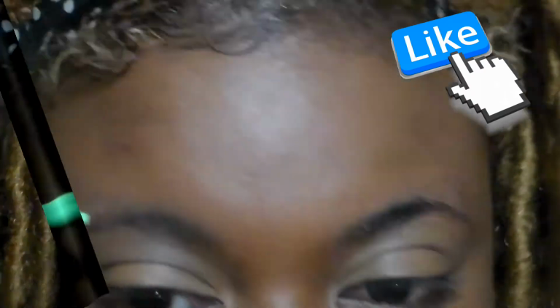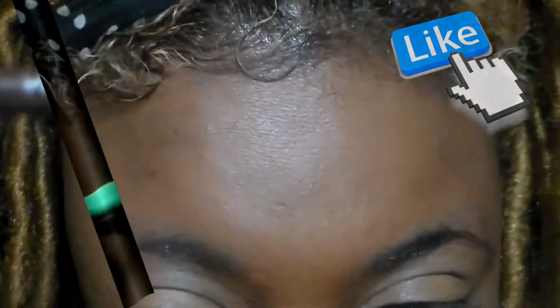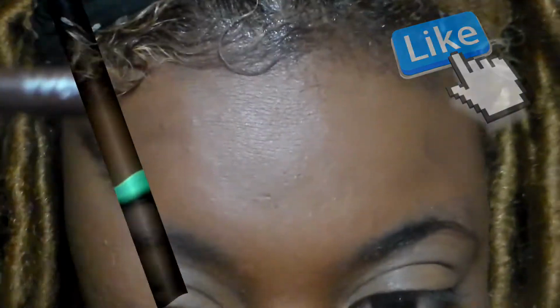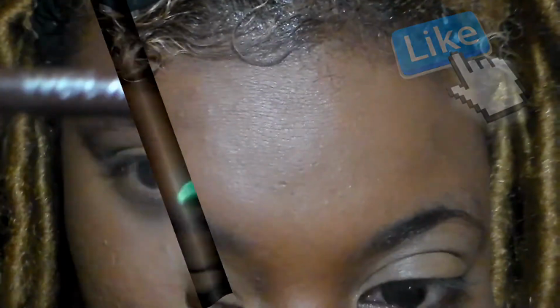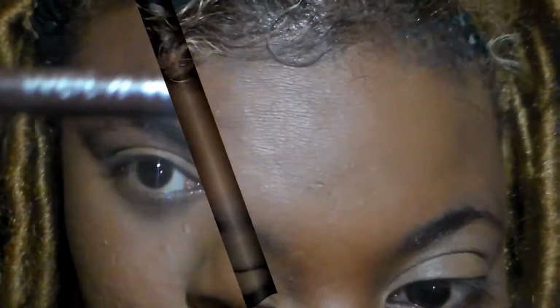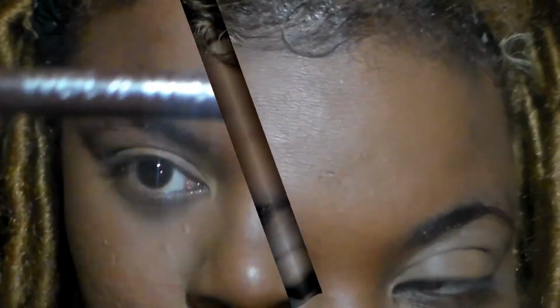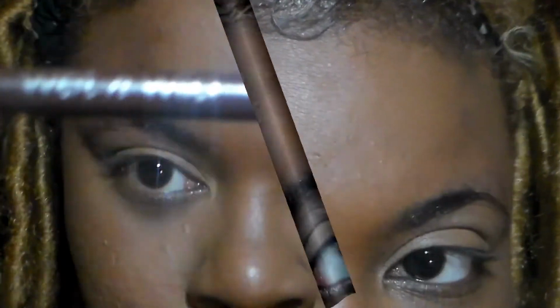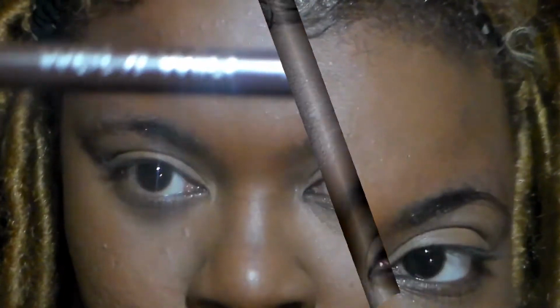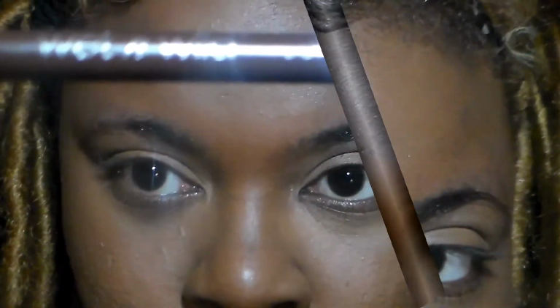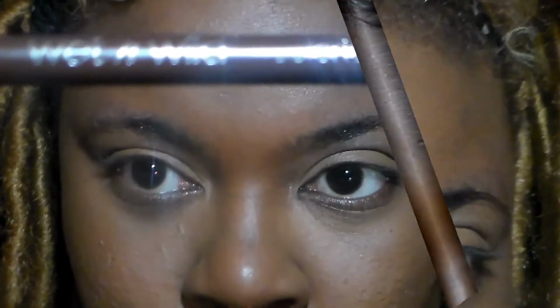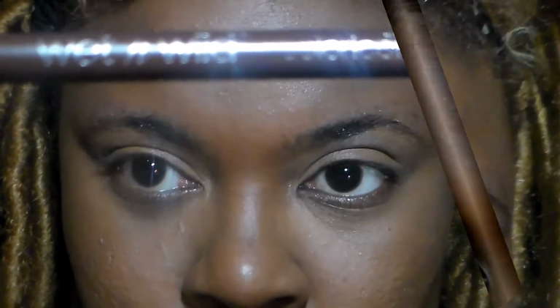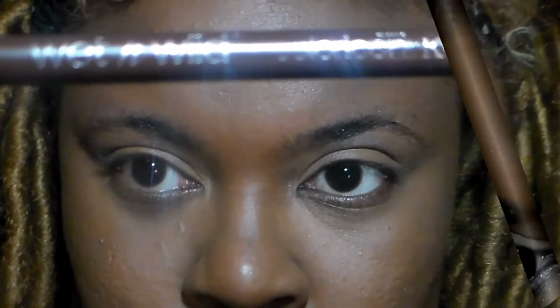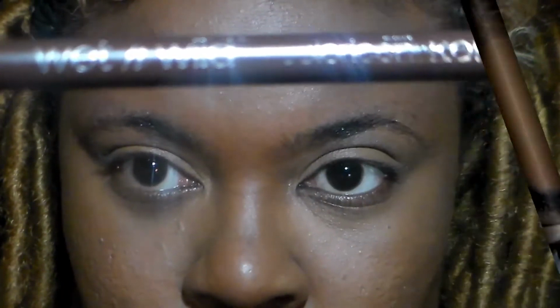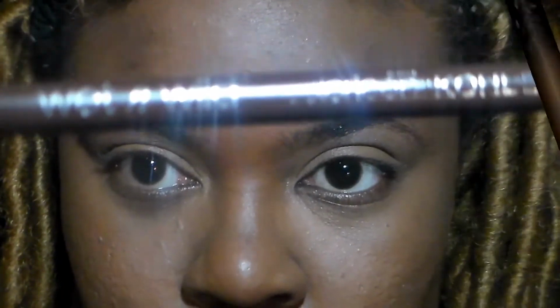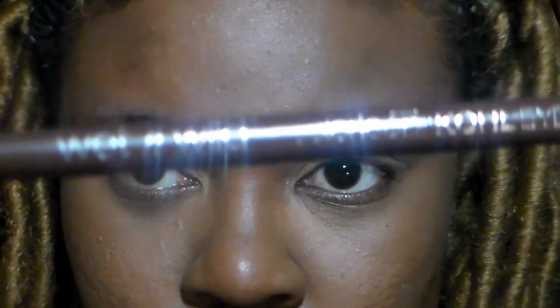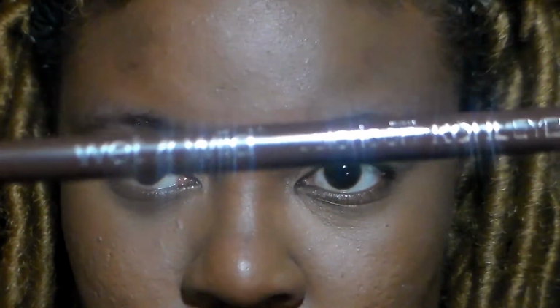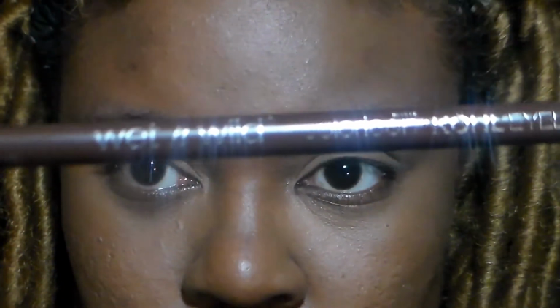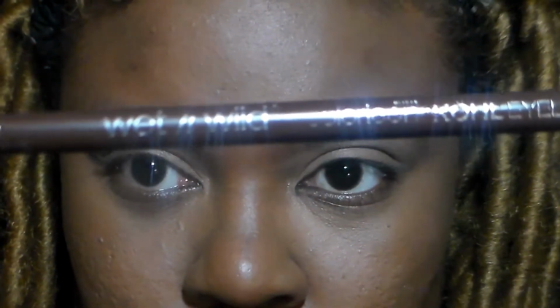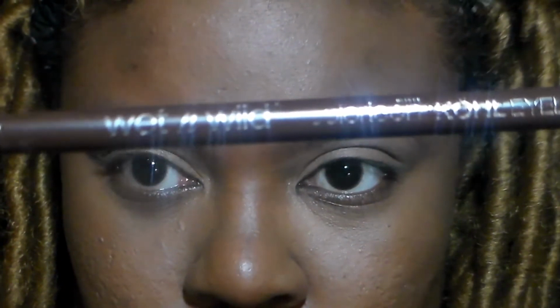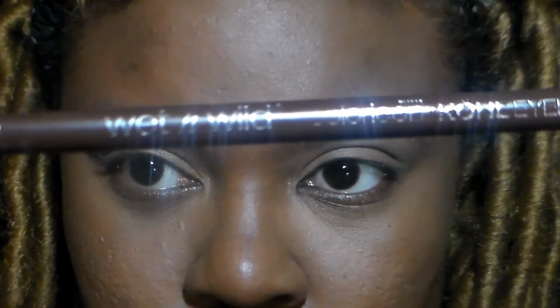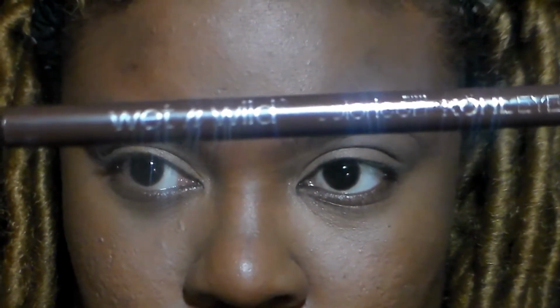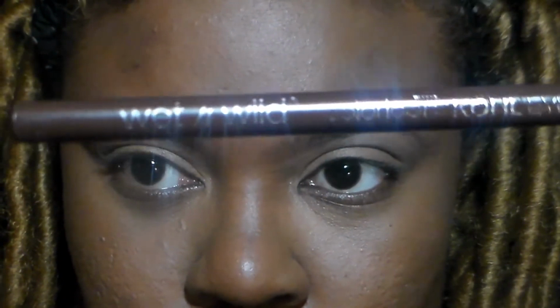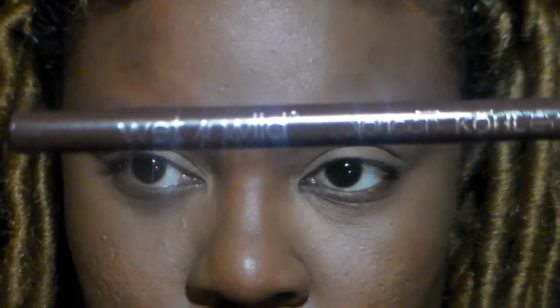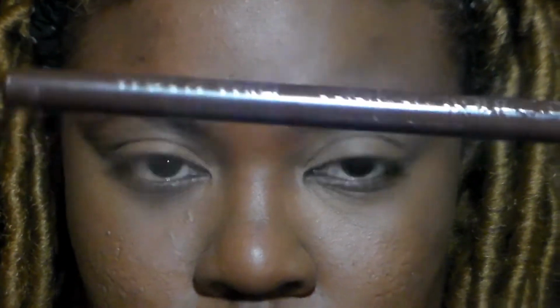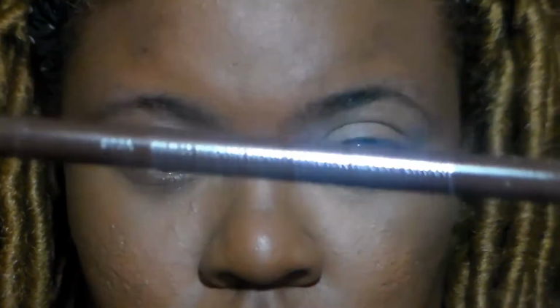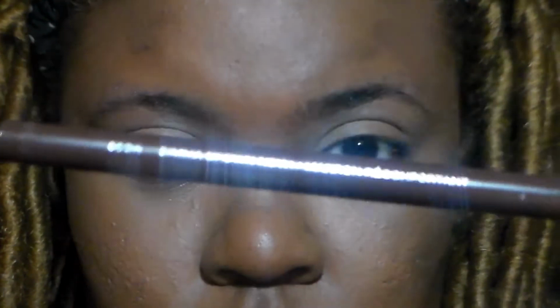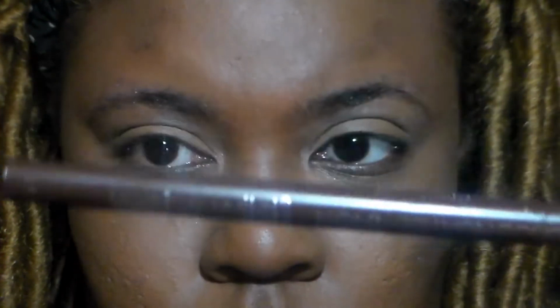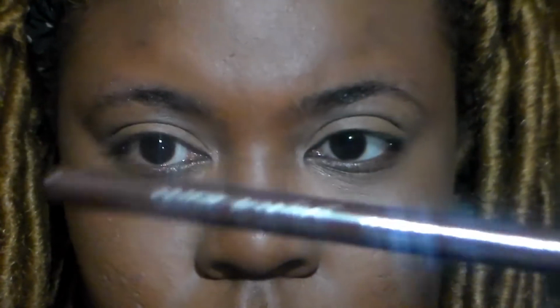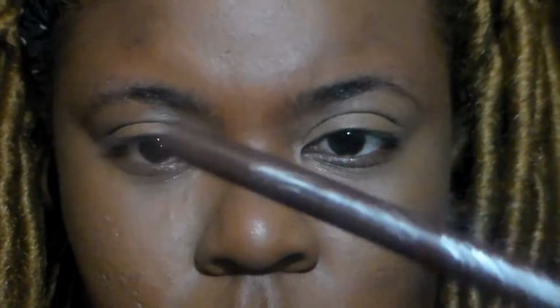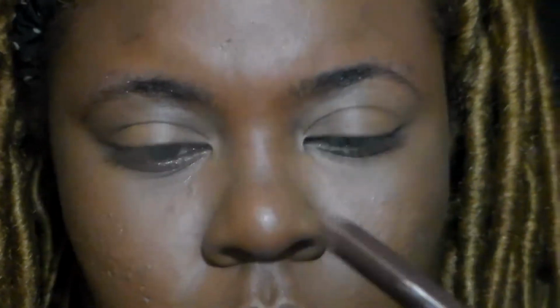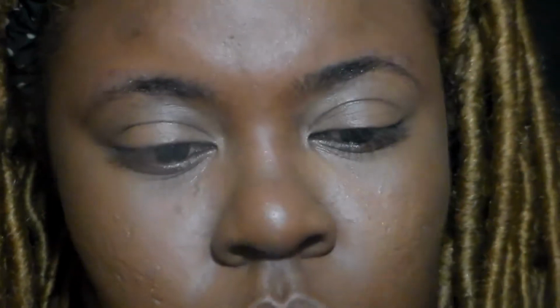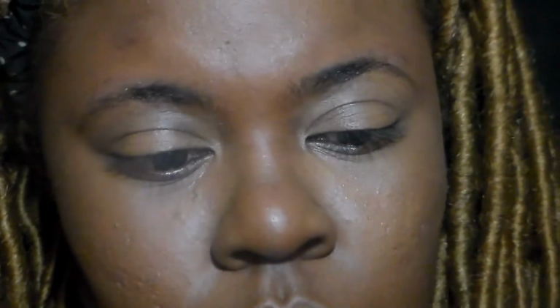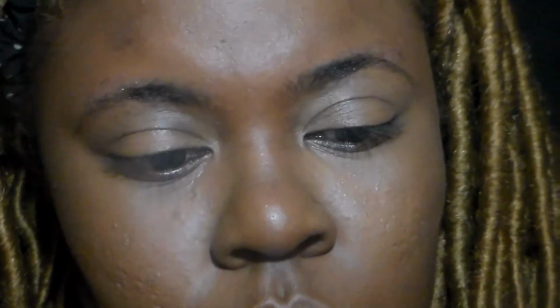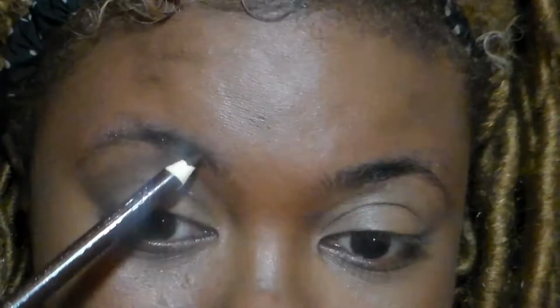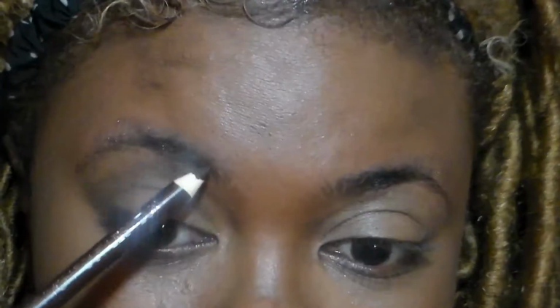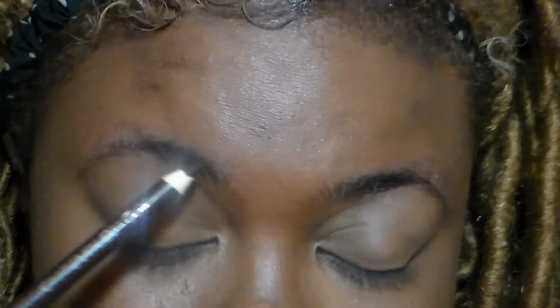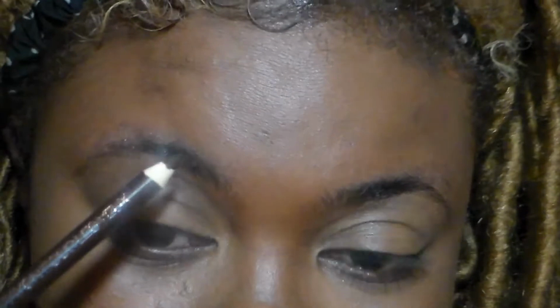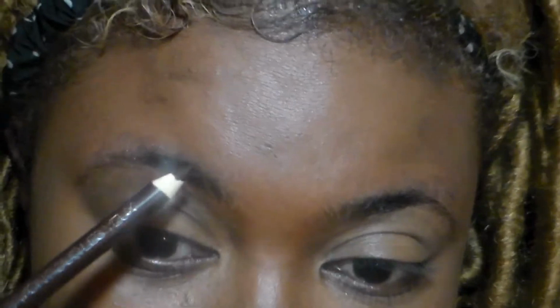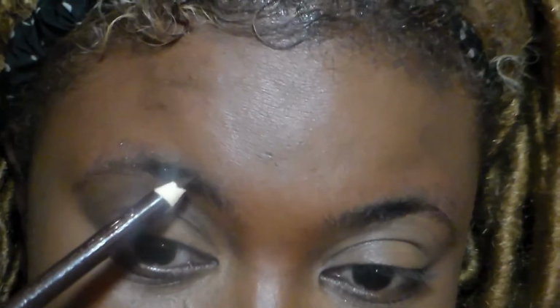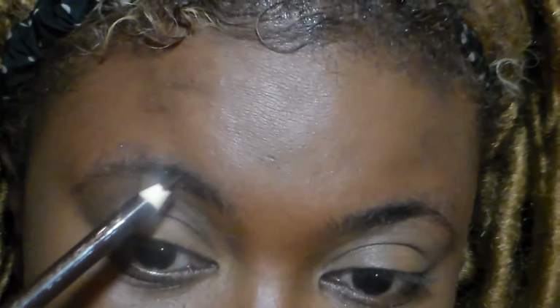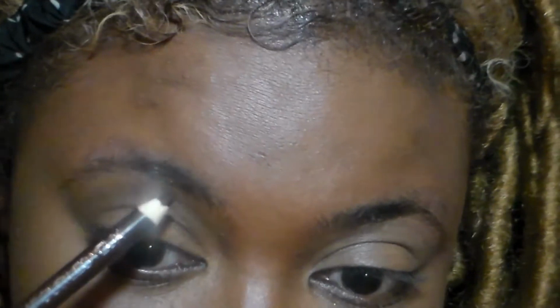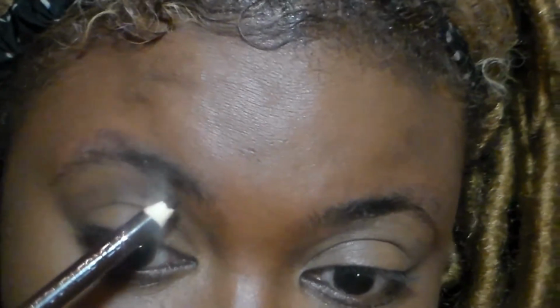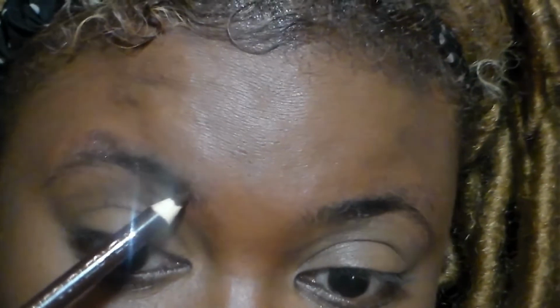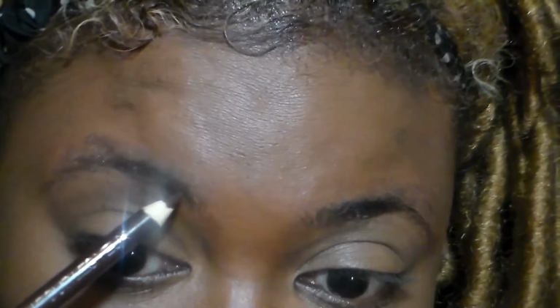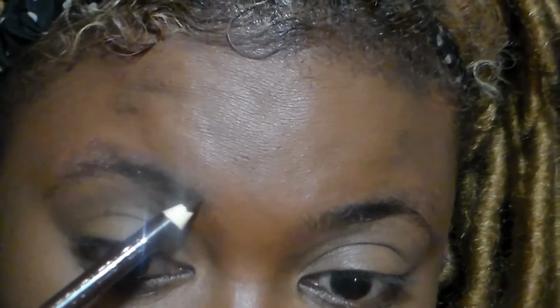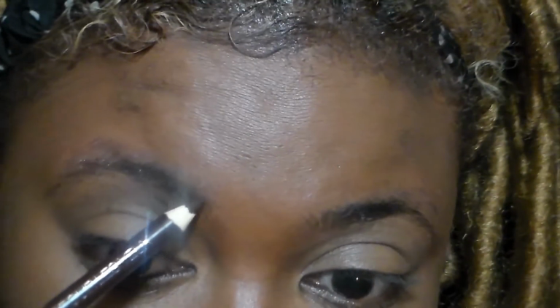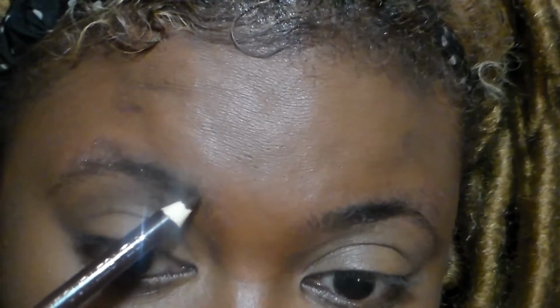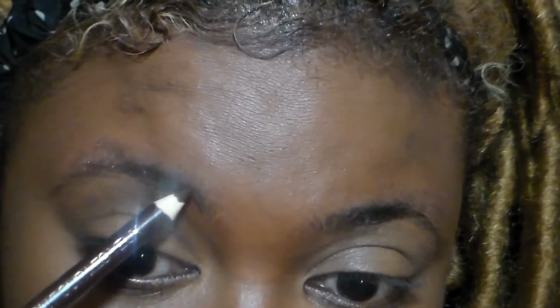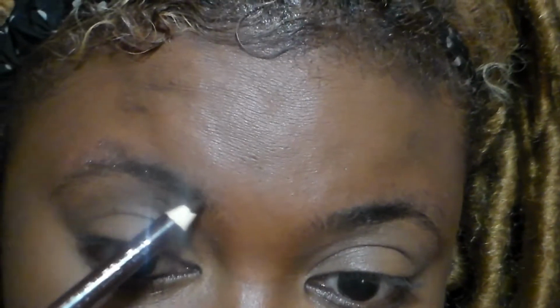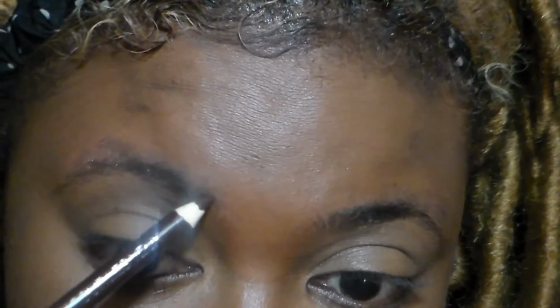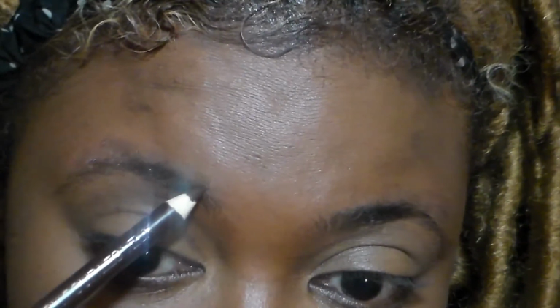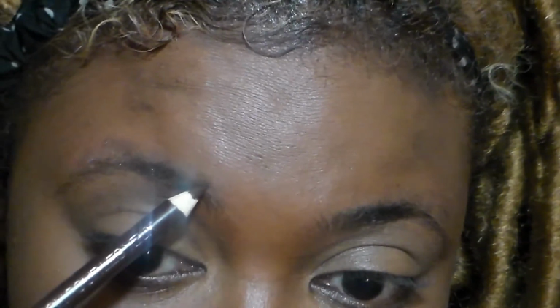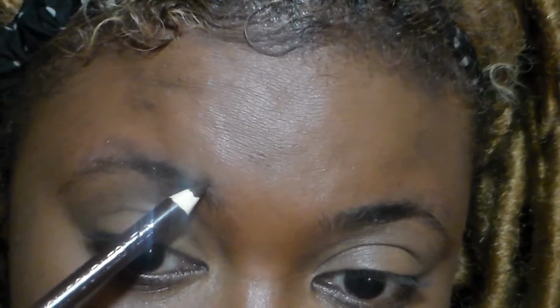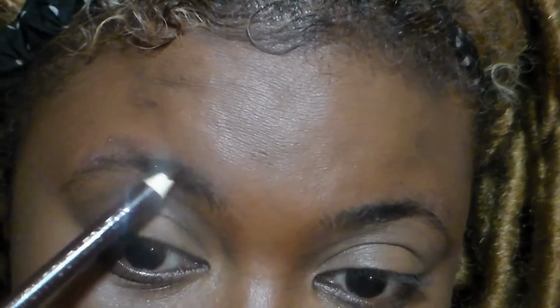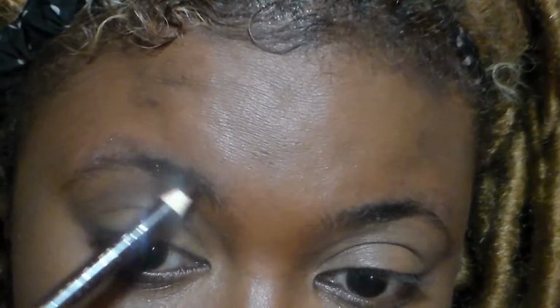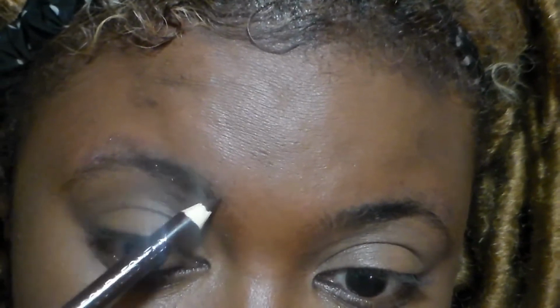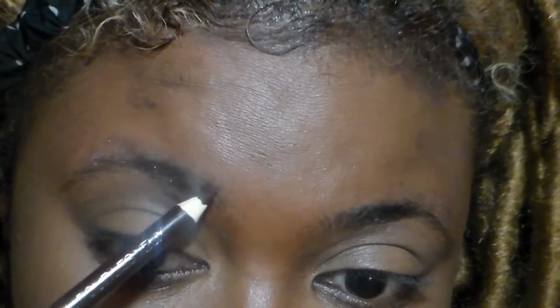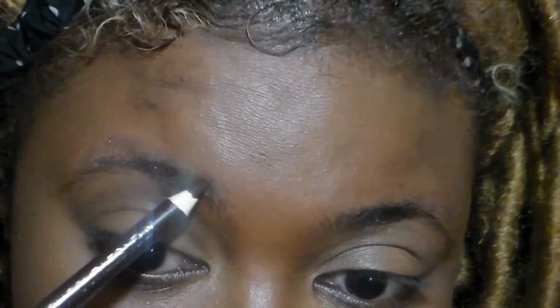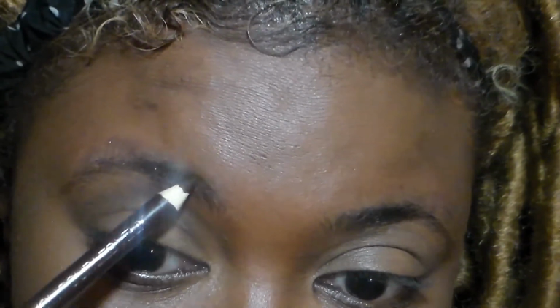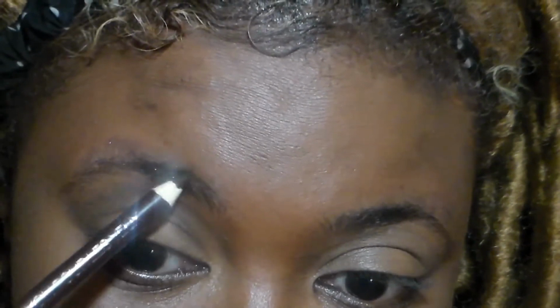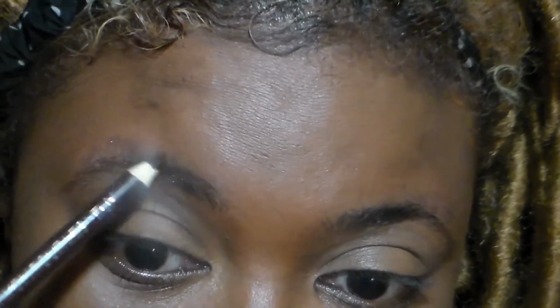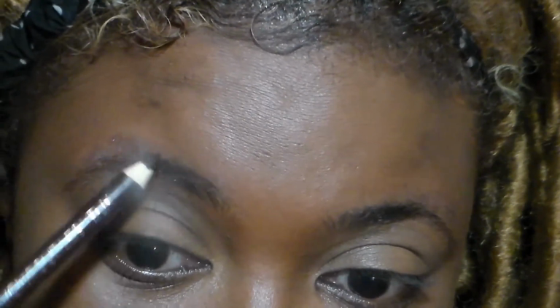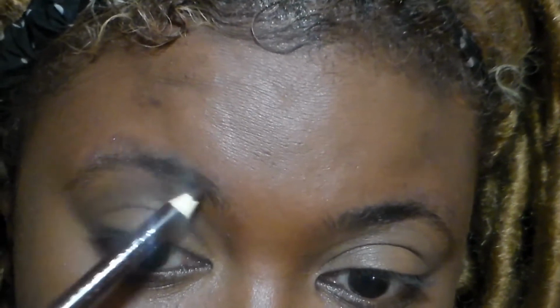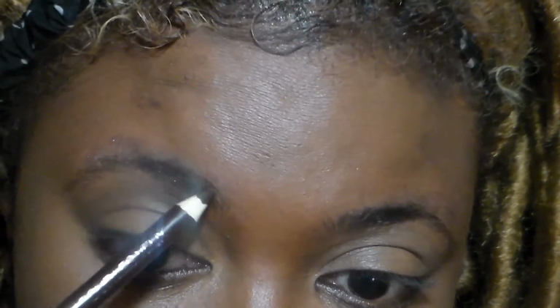So now I take my Wet and Wild pencil and start to trace out my brow.